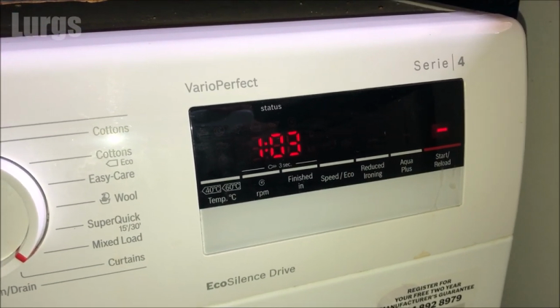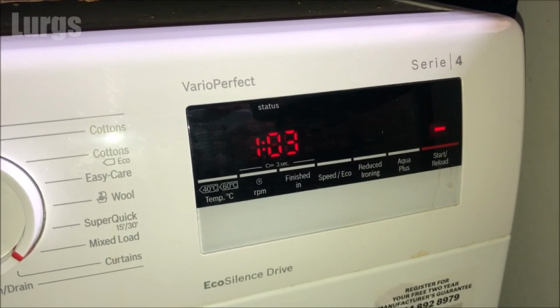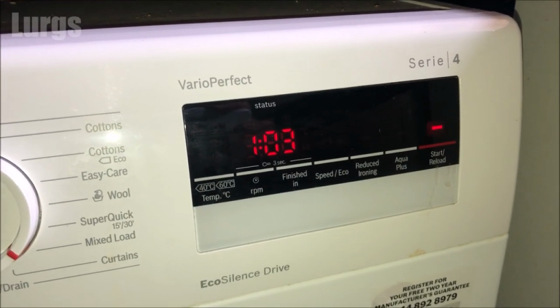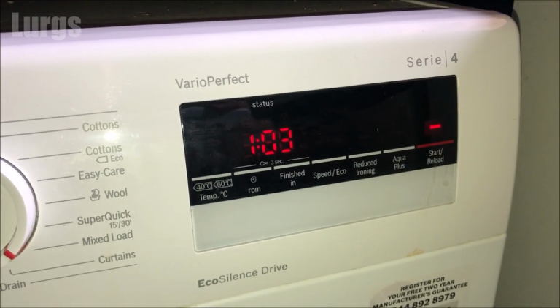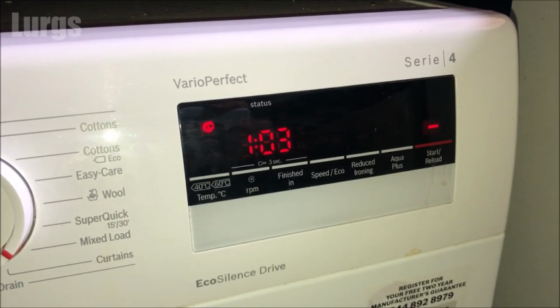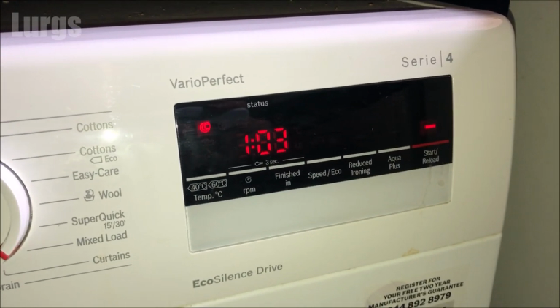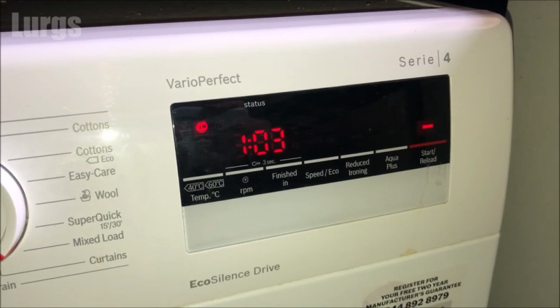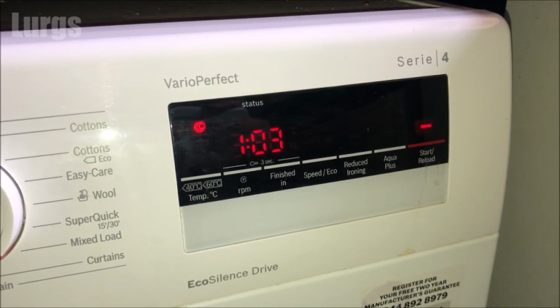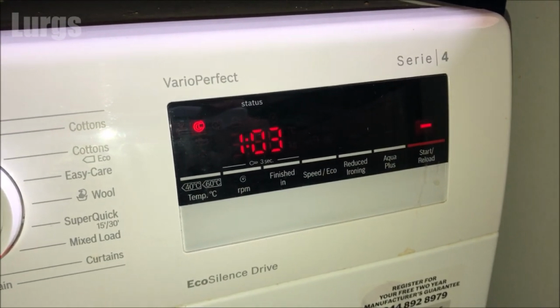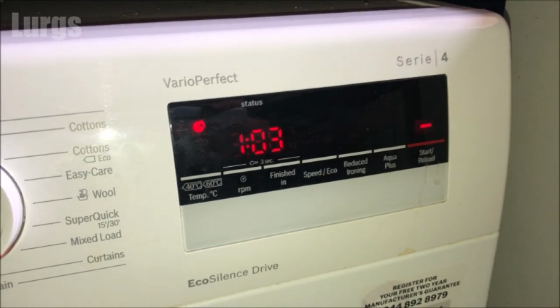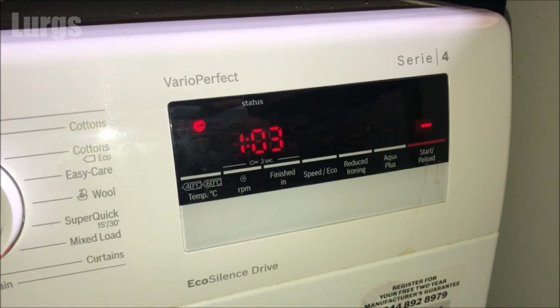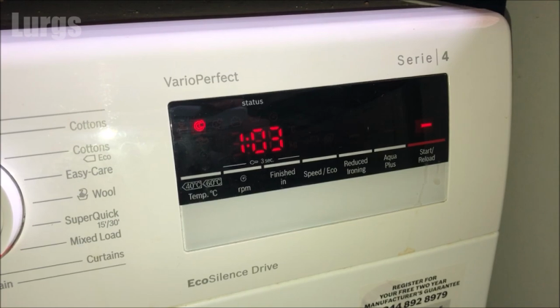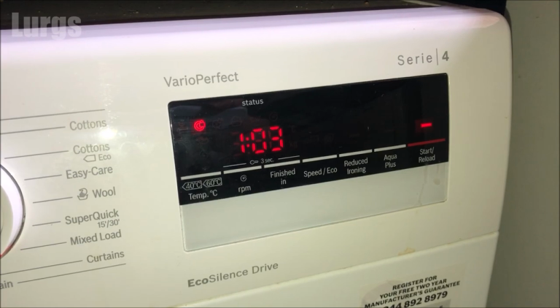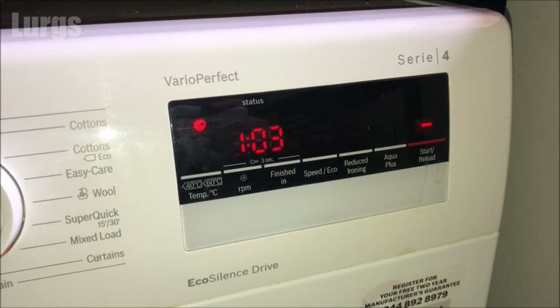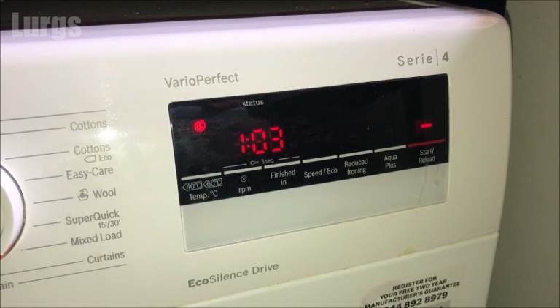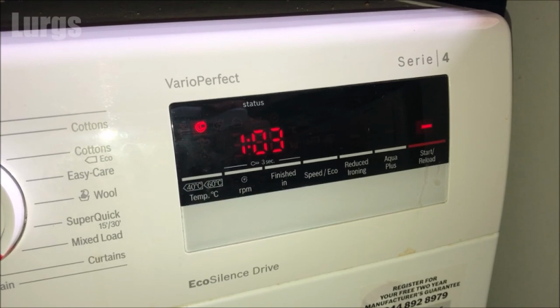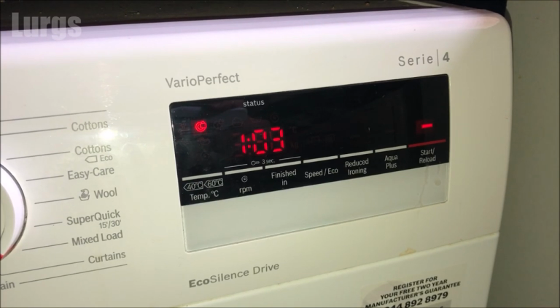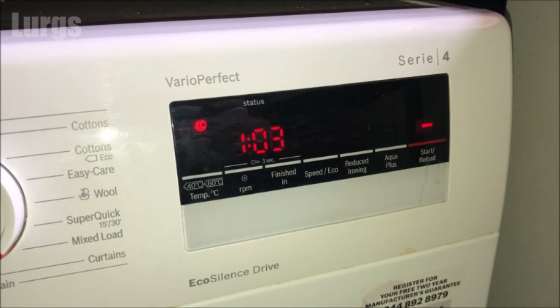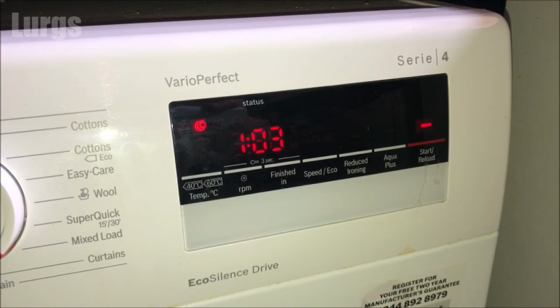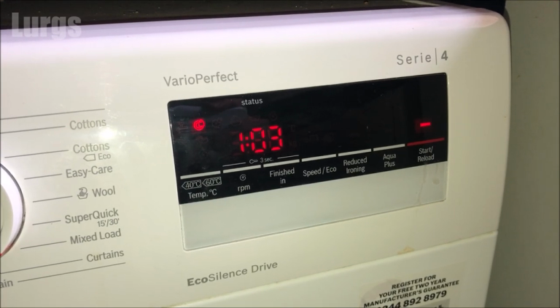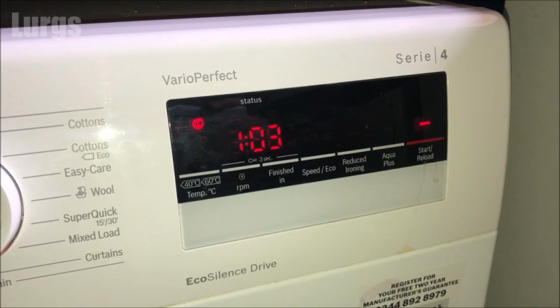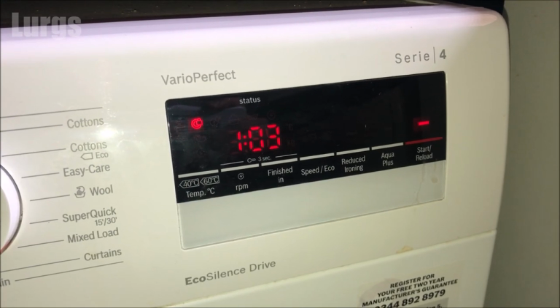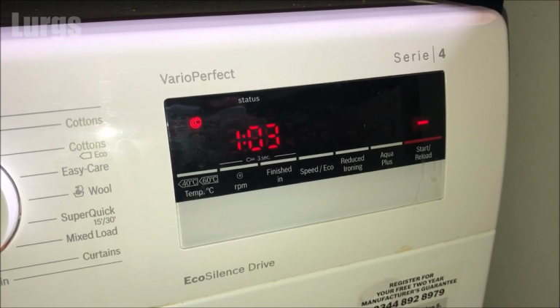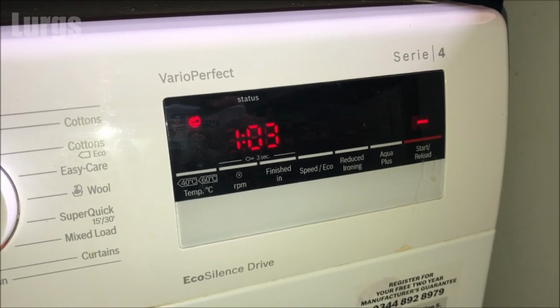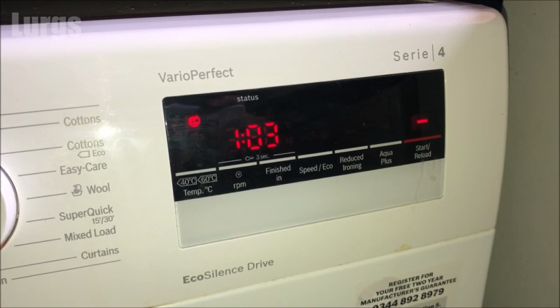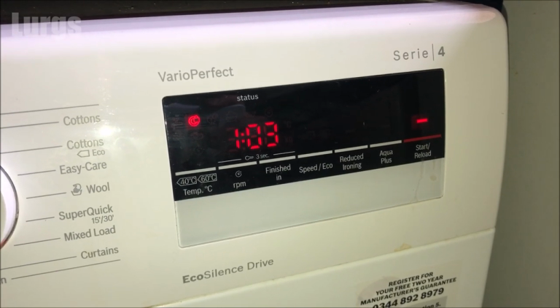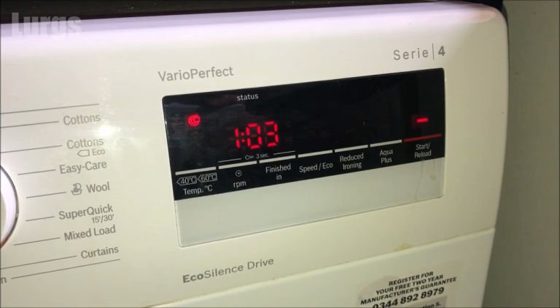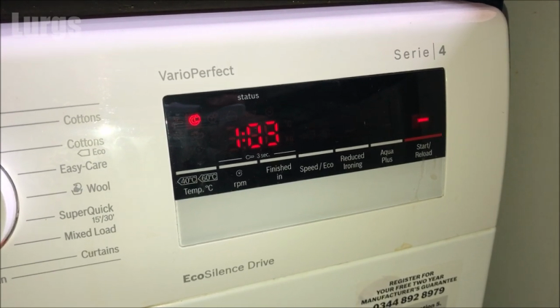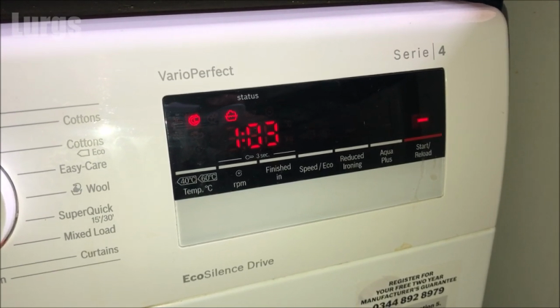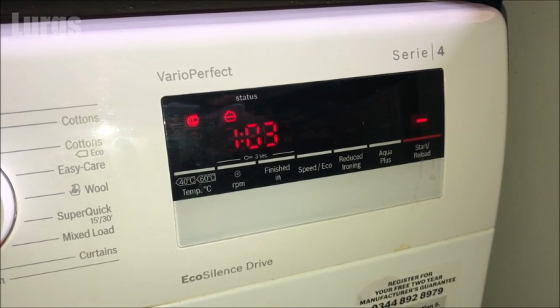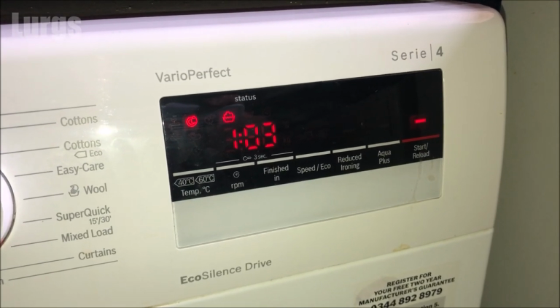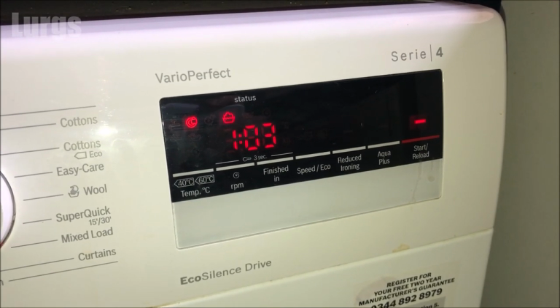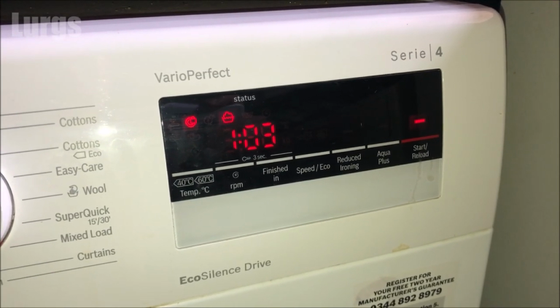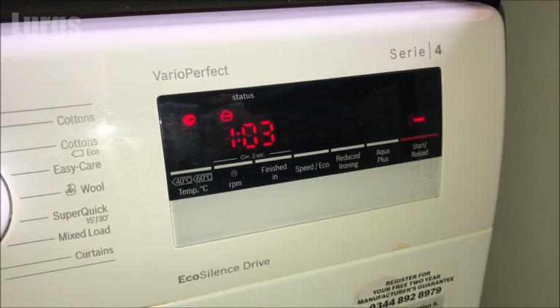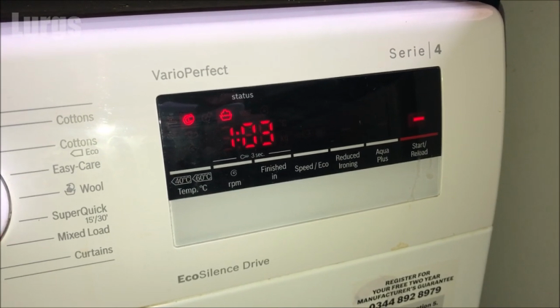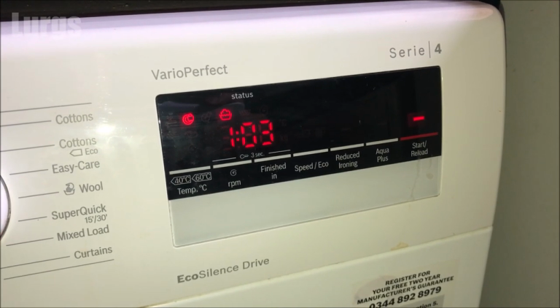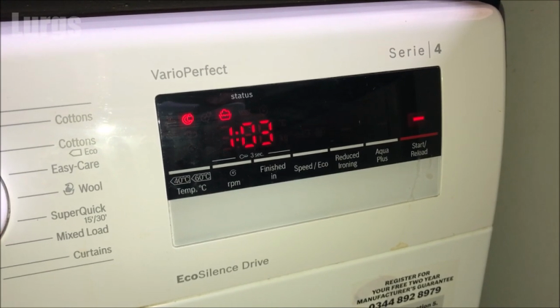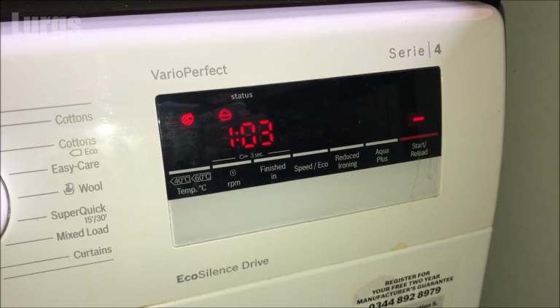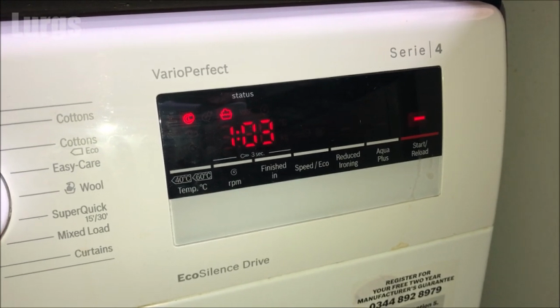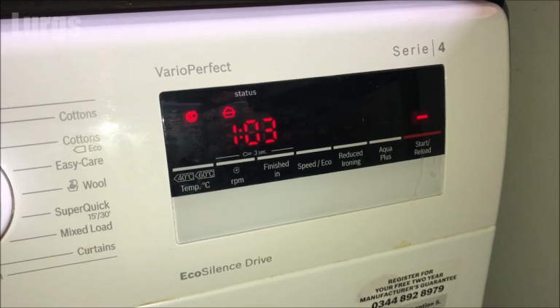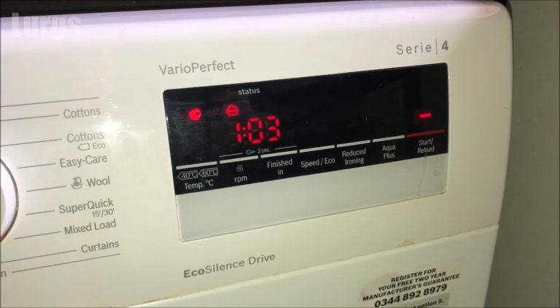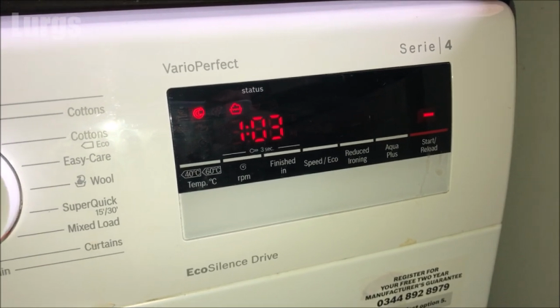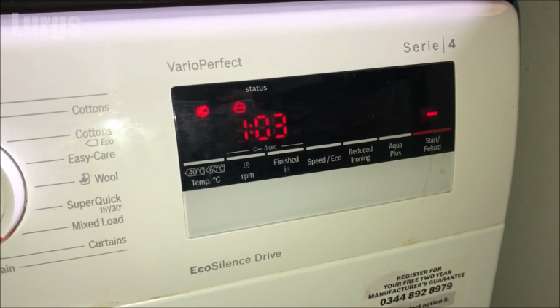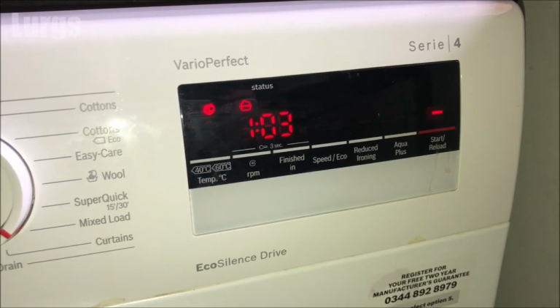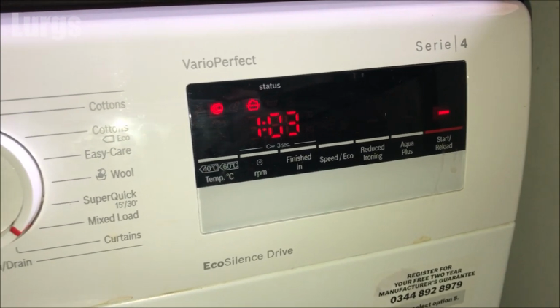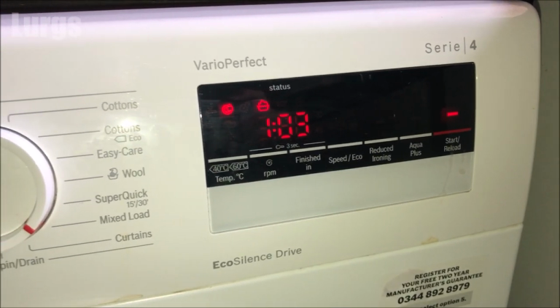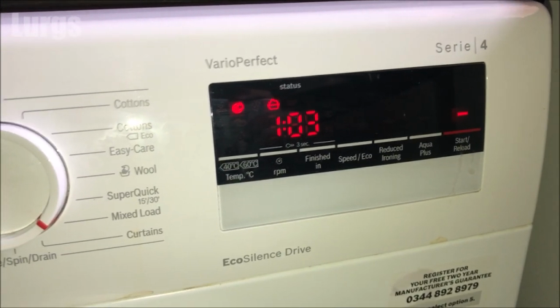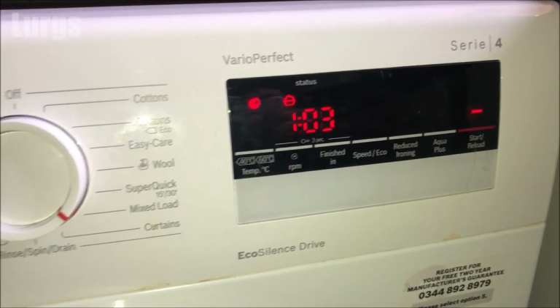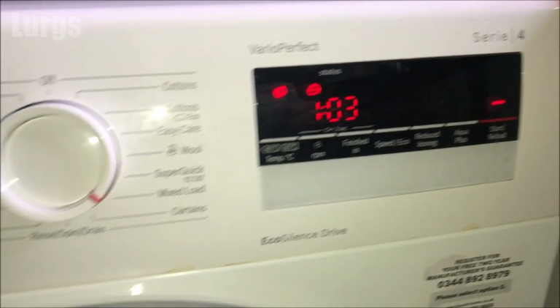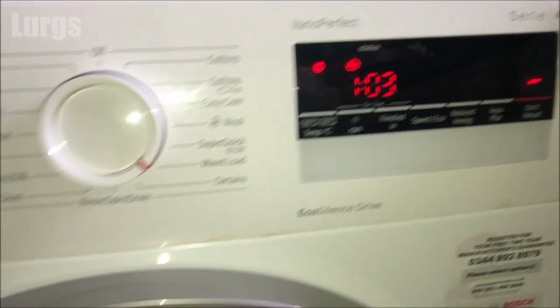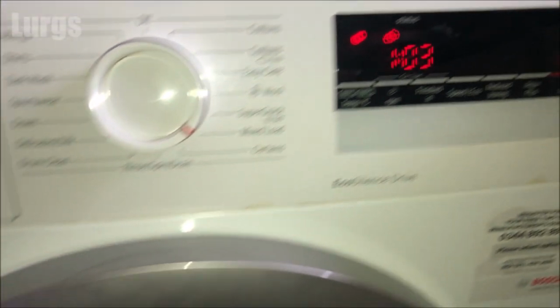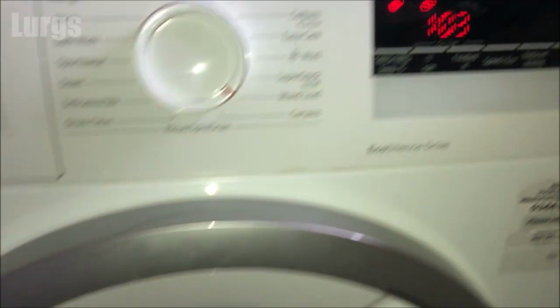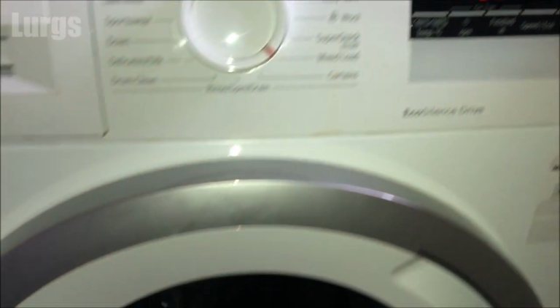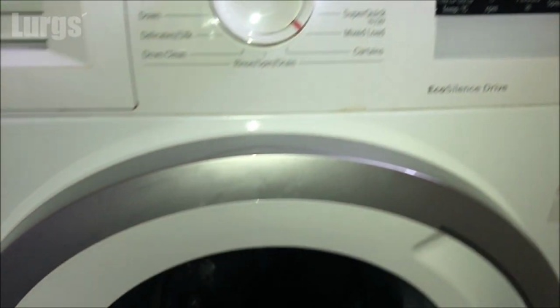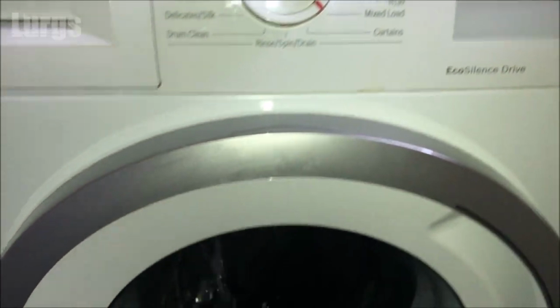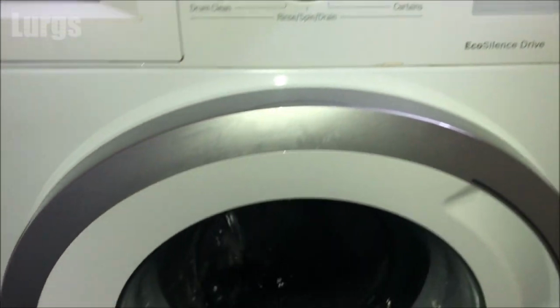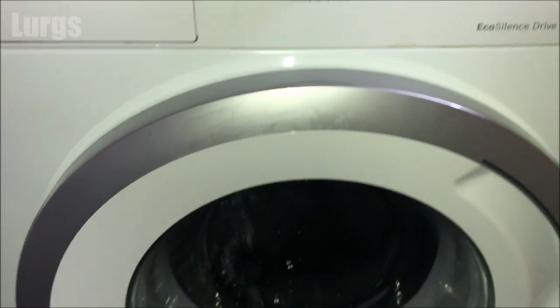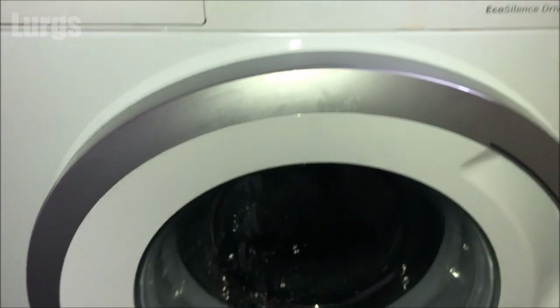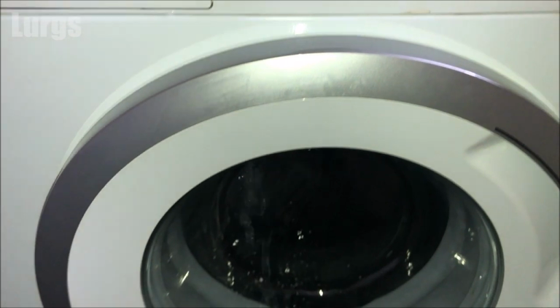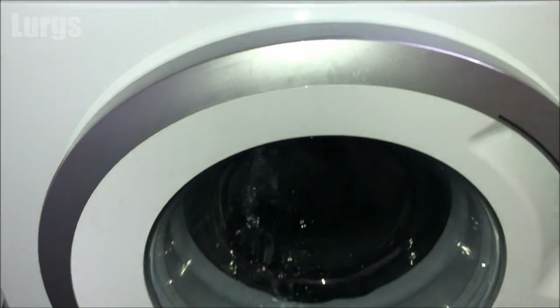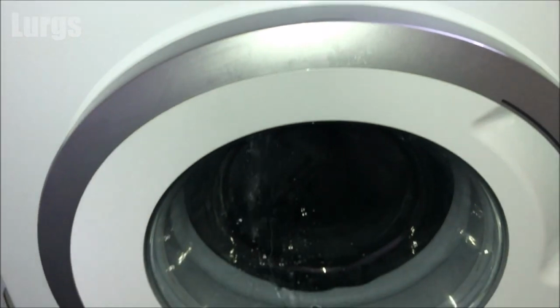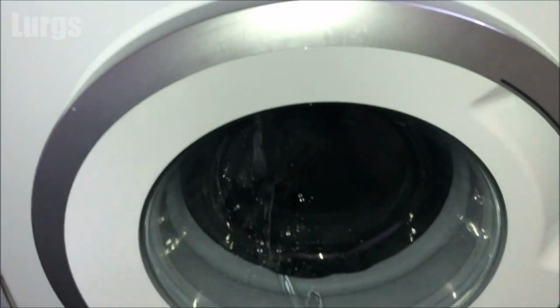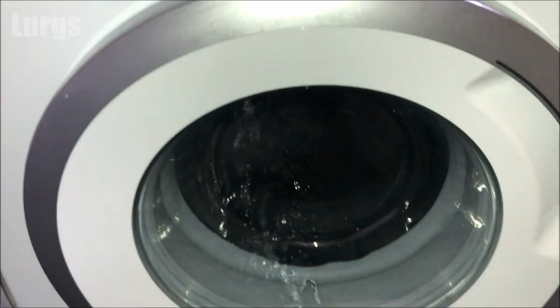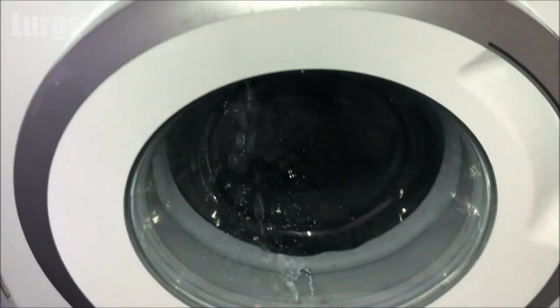Also, you may want to quickly pause the washing machine program if you've just found a dirty old pair of pants that need to go in as well.